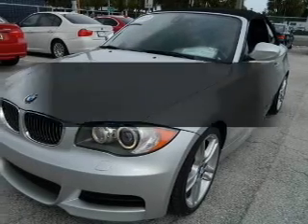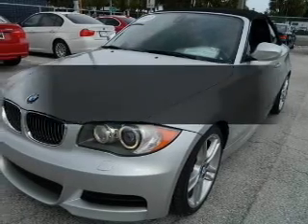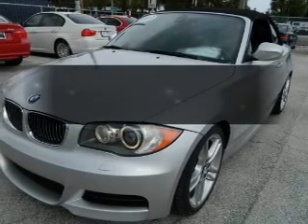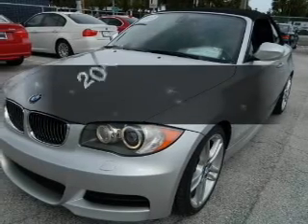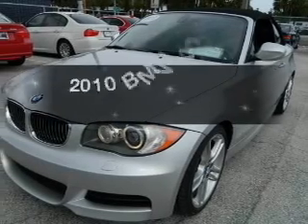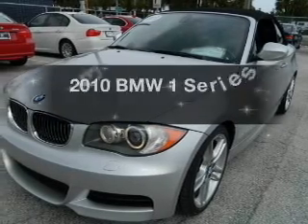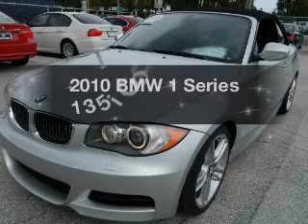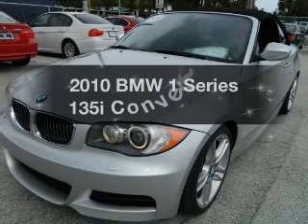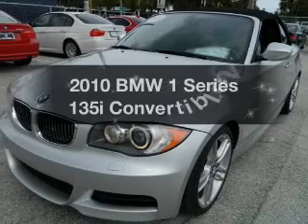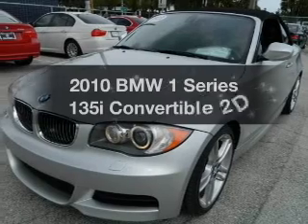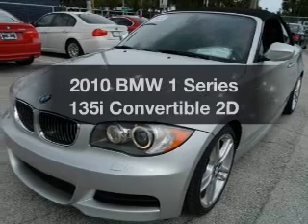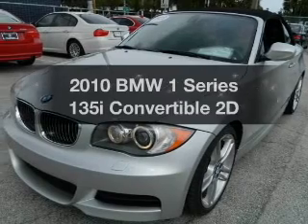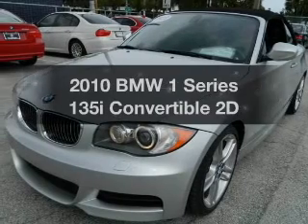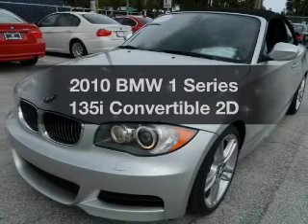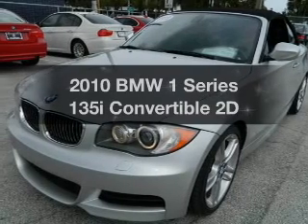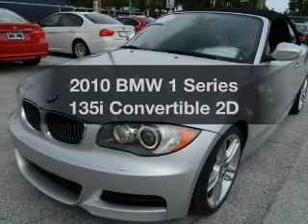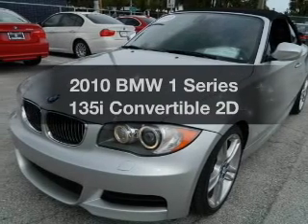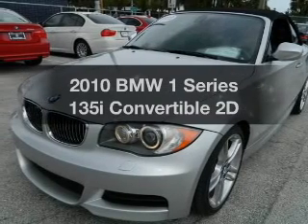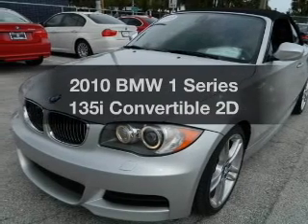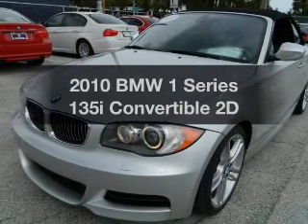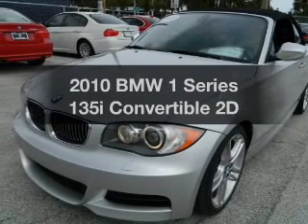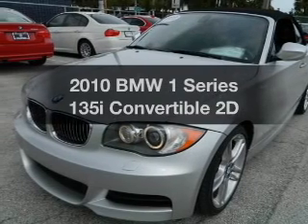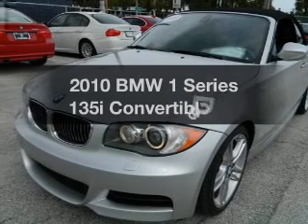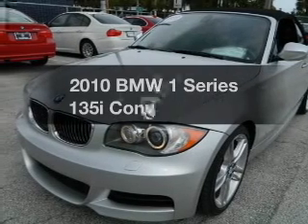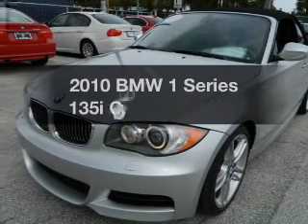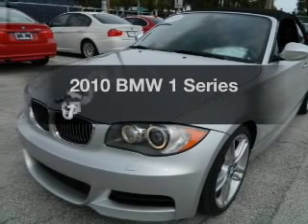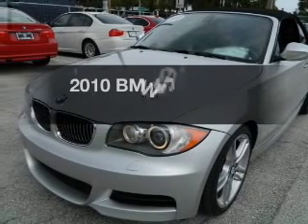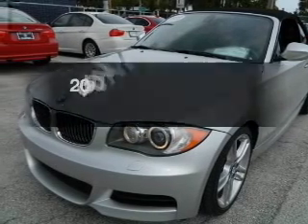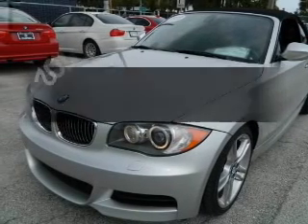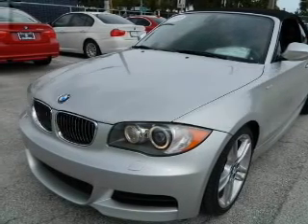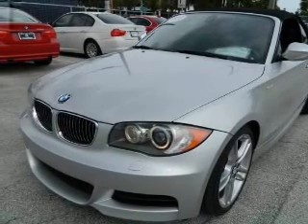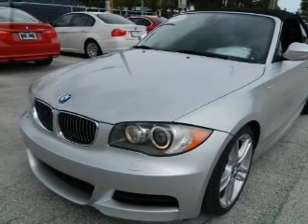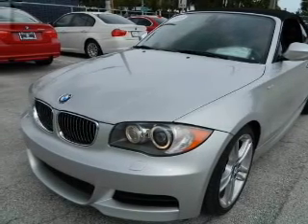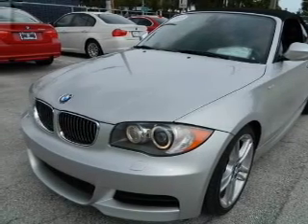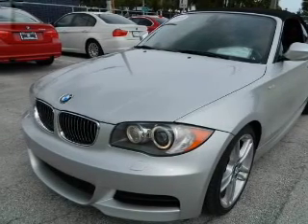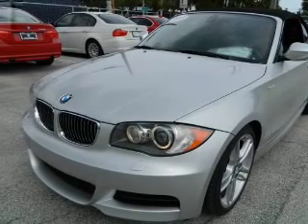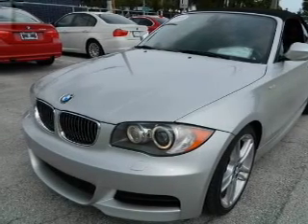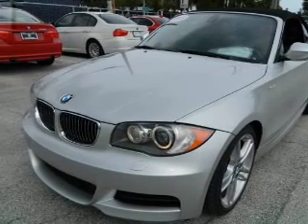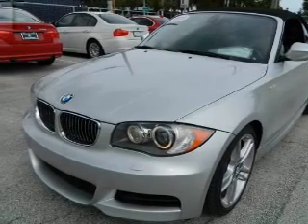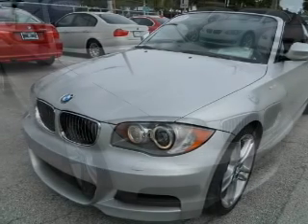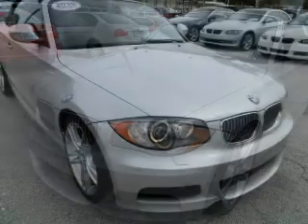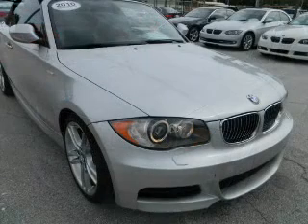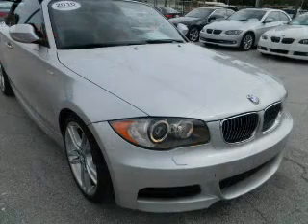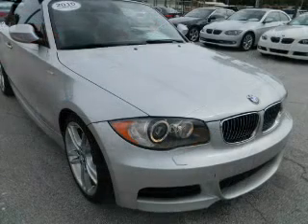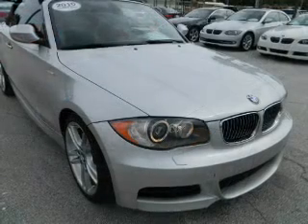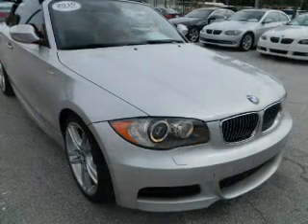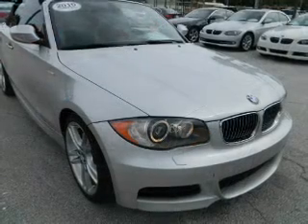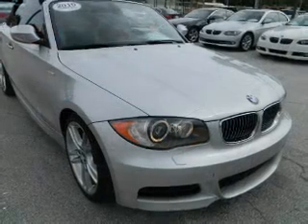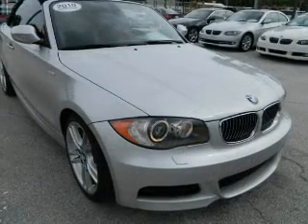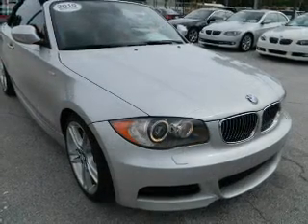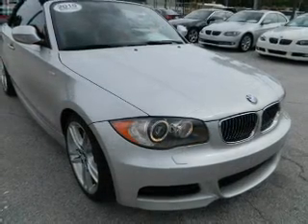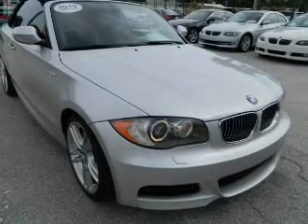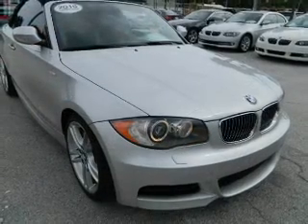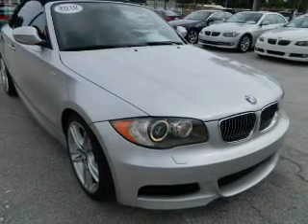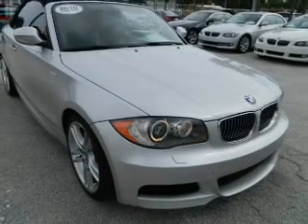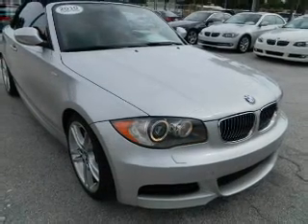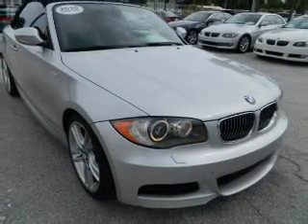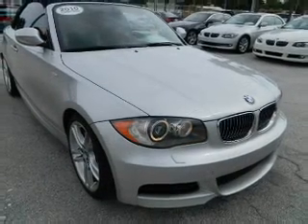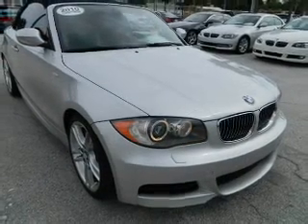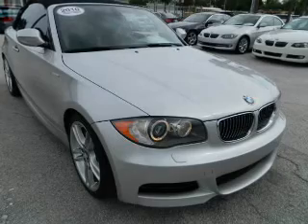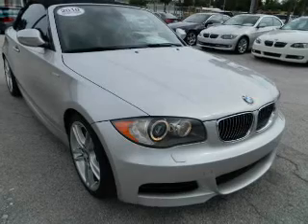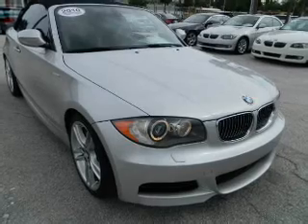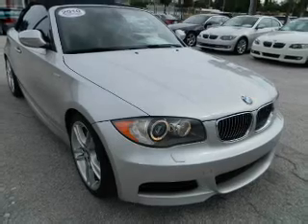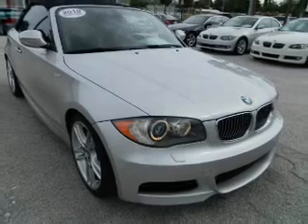Check out this 2010 BMW 1 Series. If you're looking for a first-rate auto, this one could be yours today.